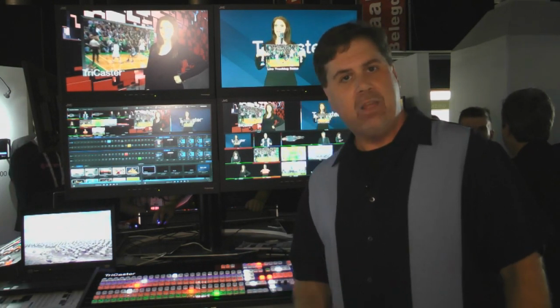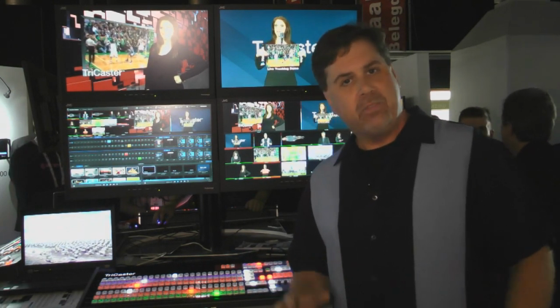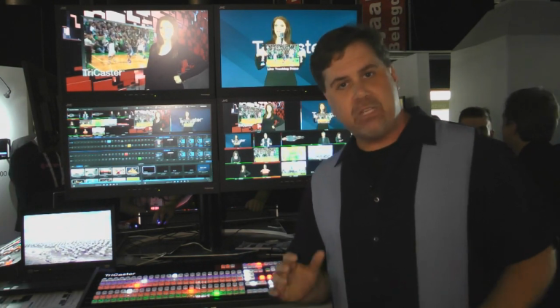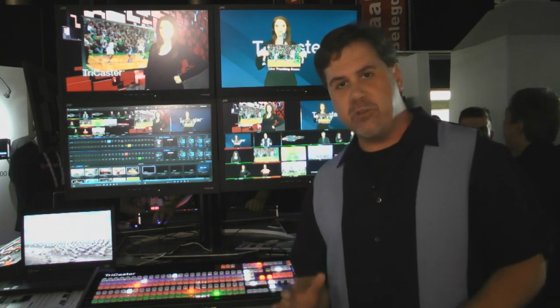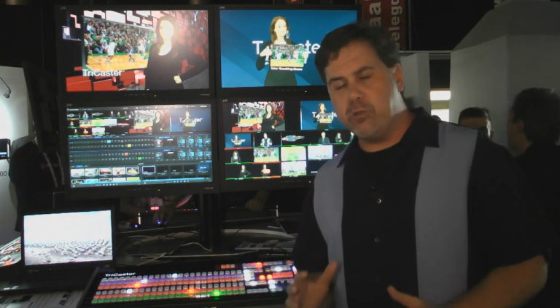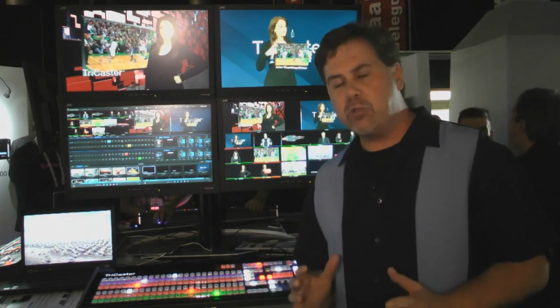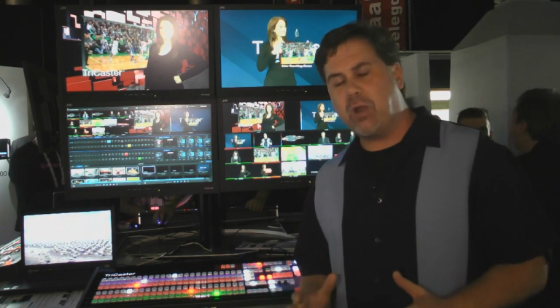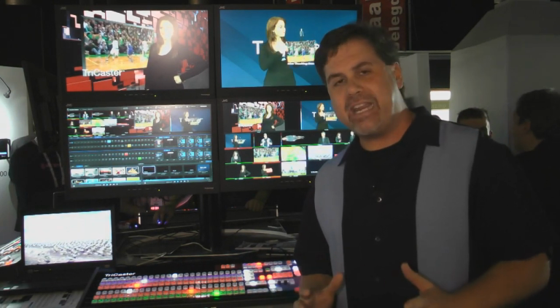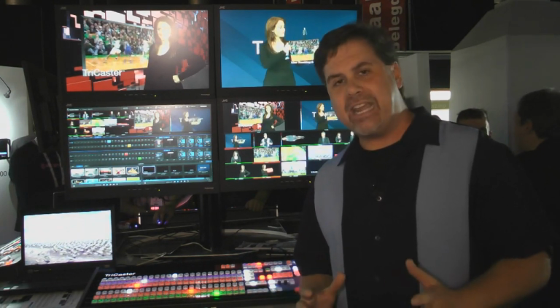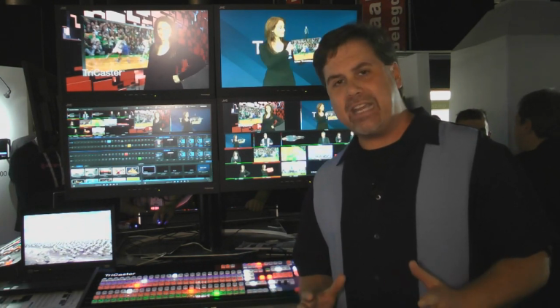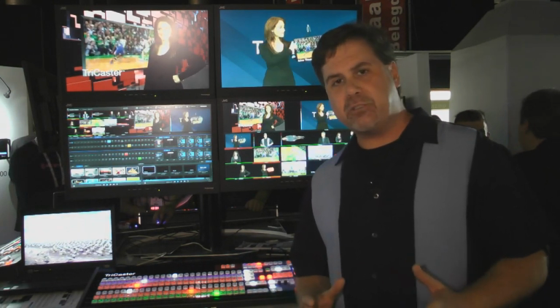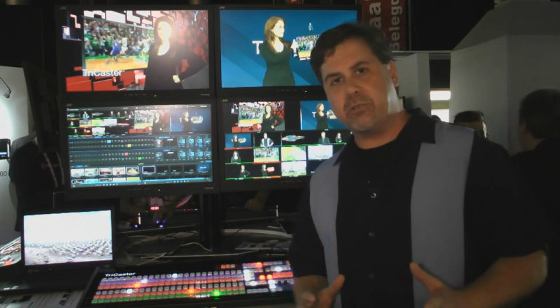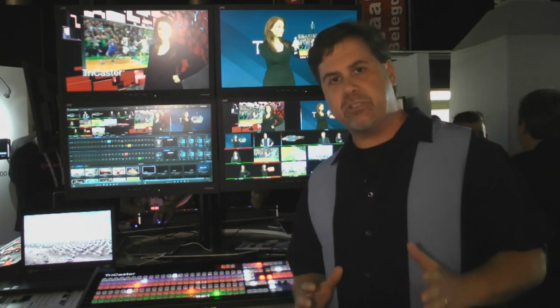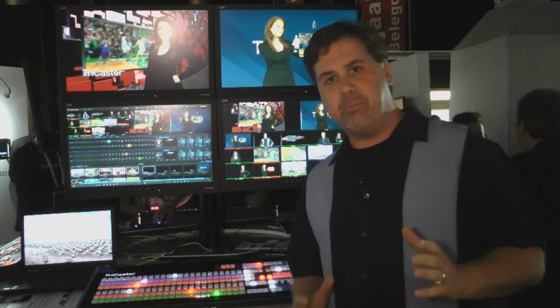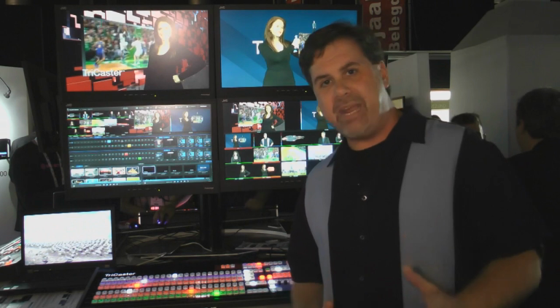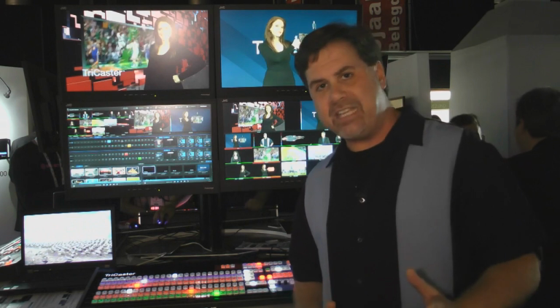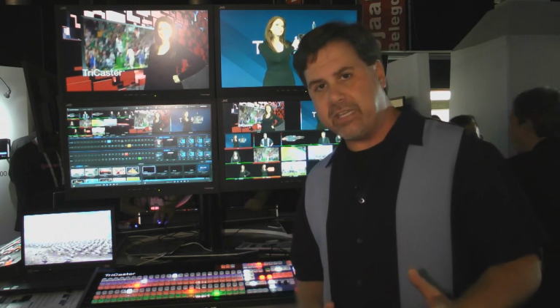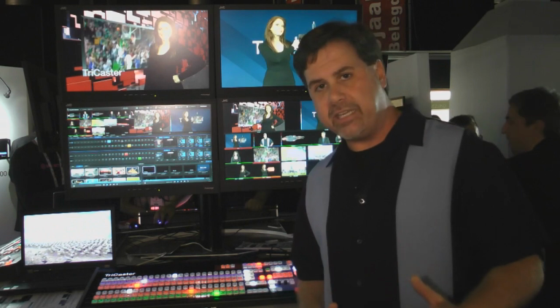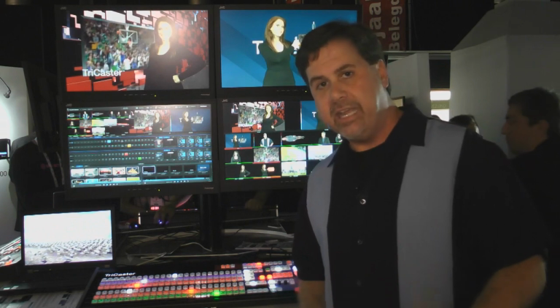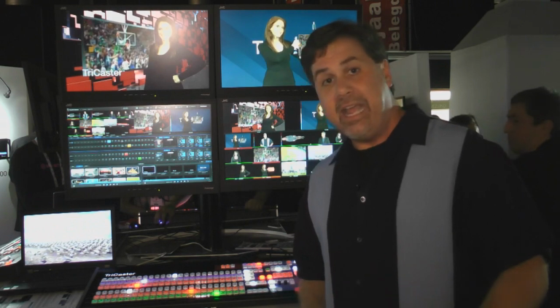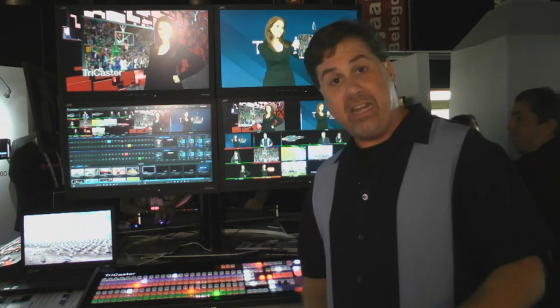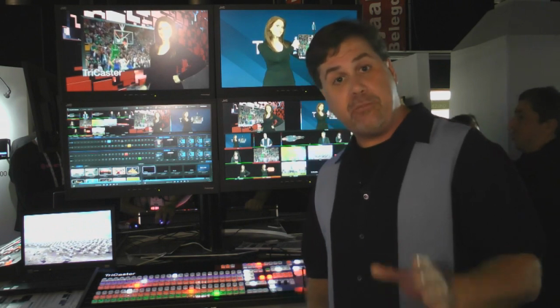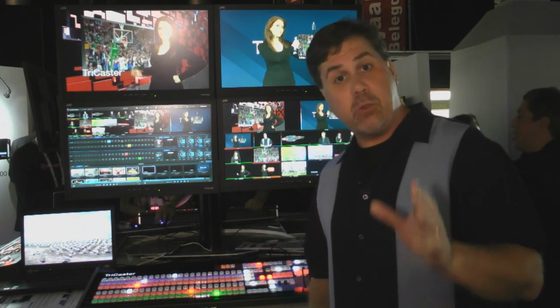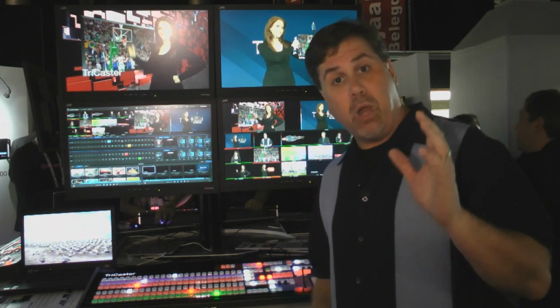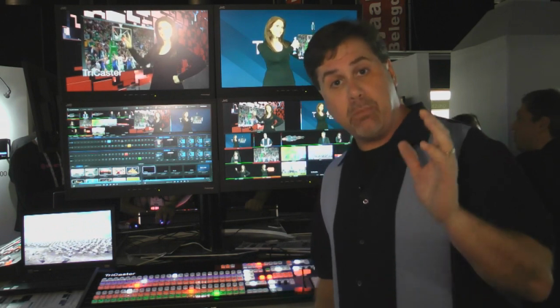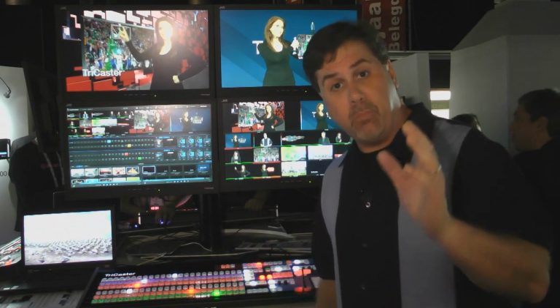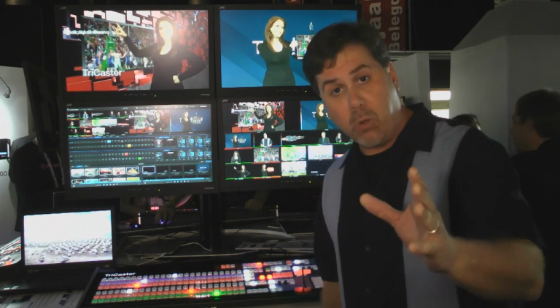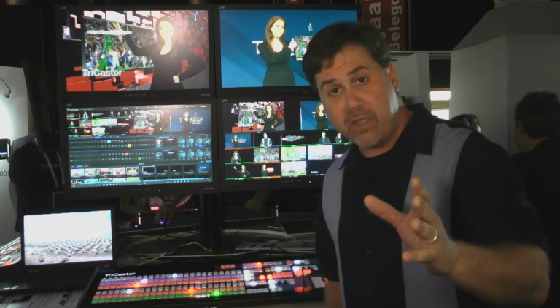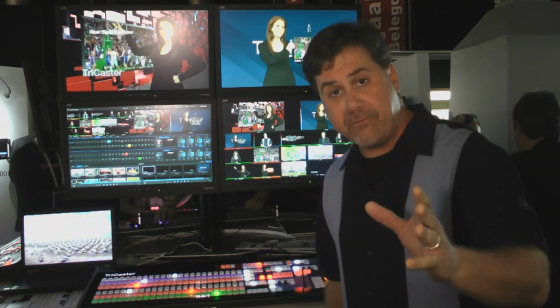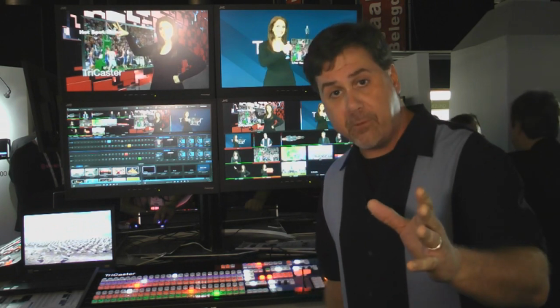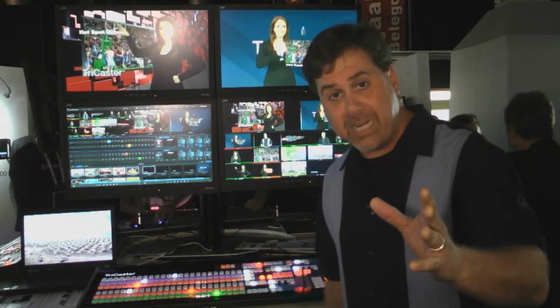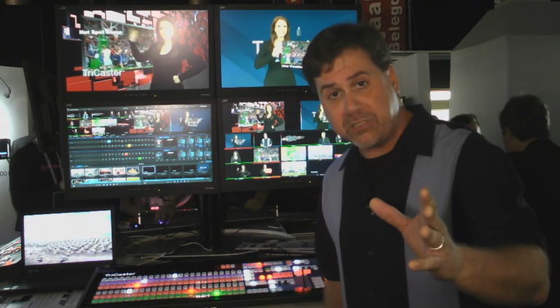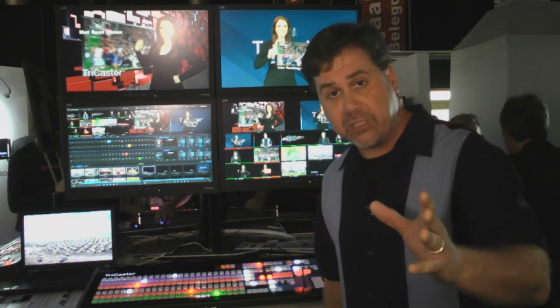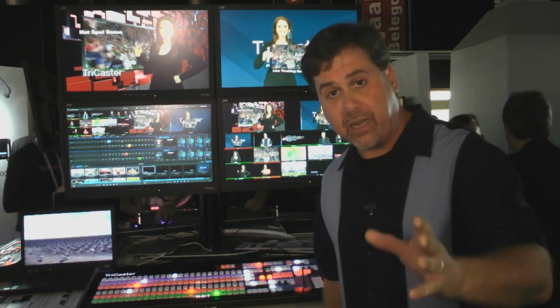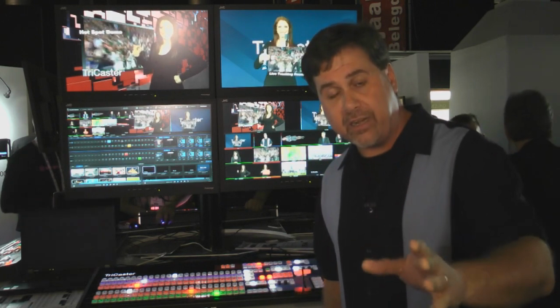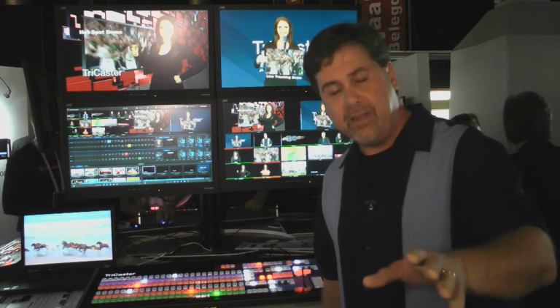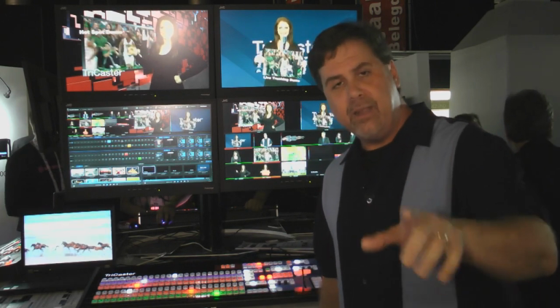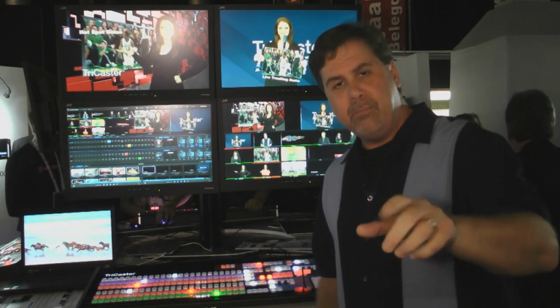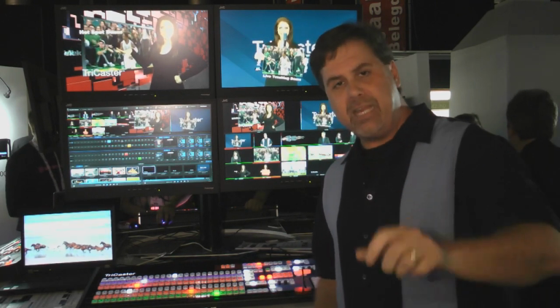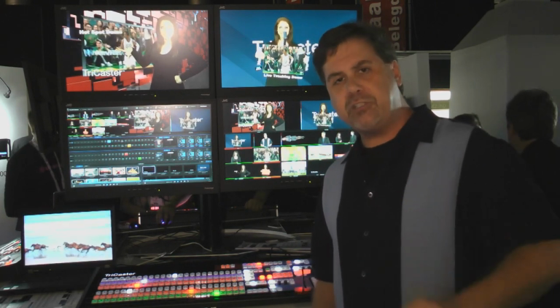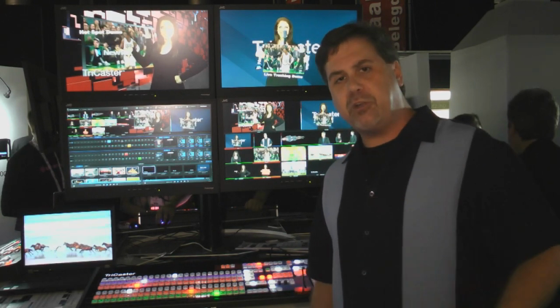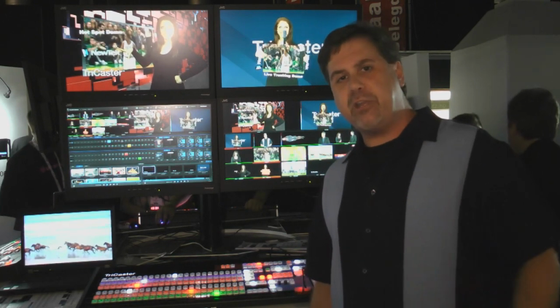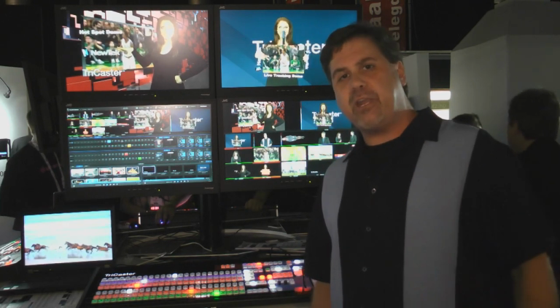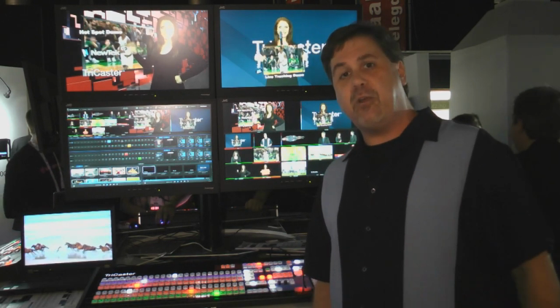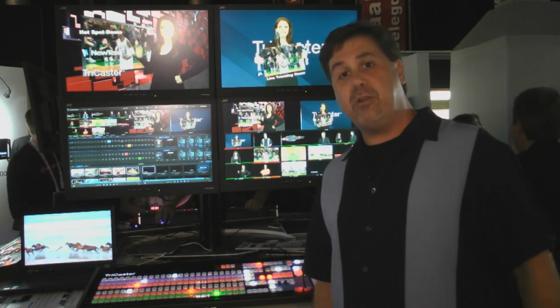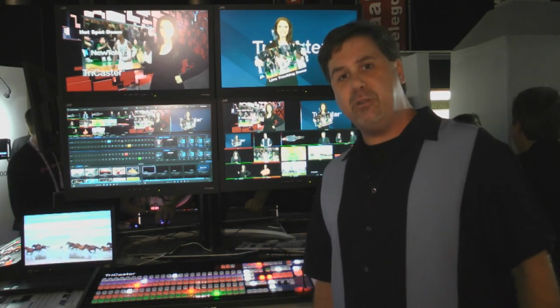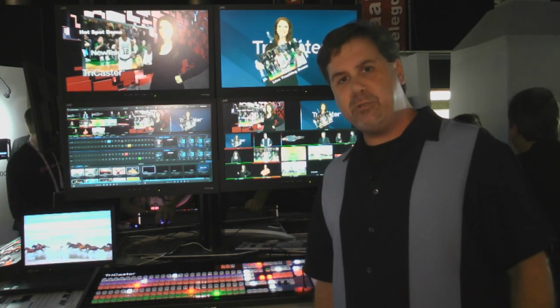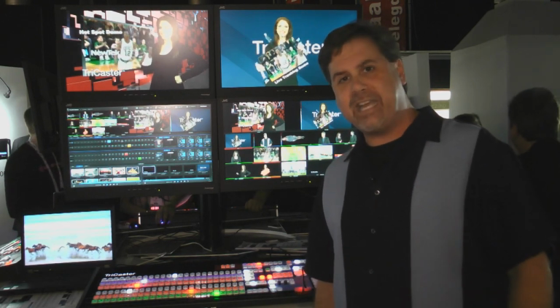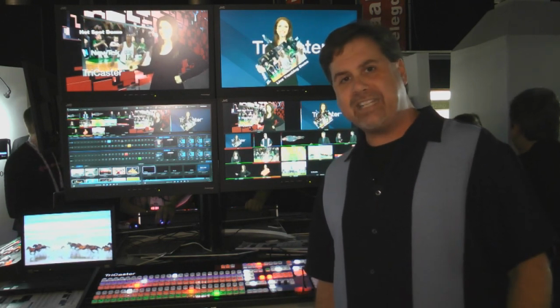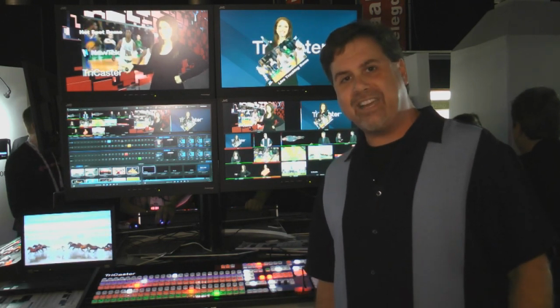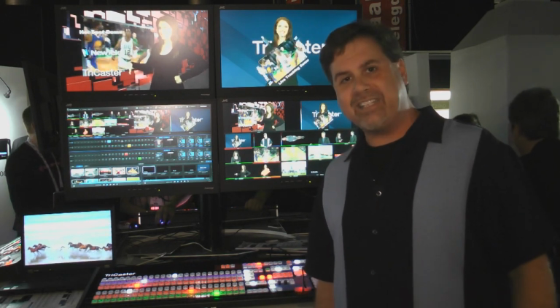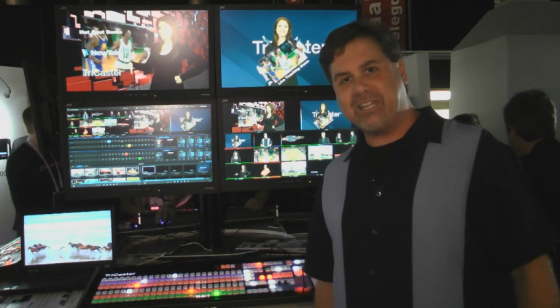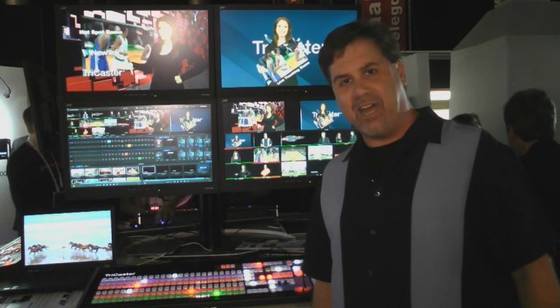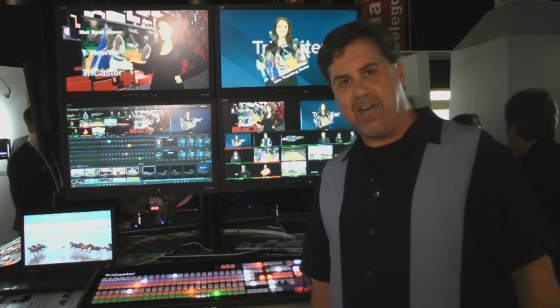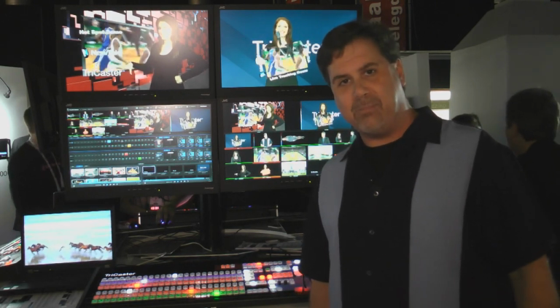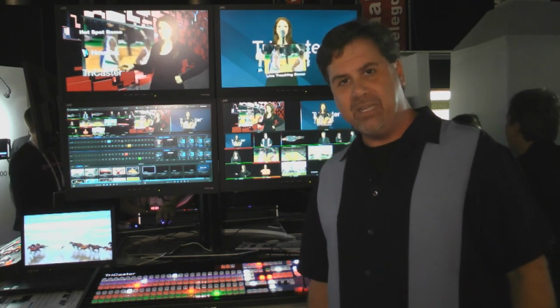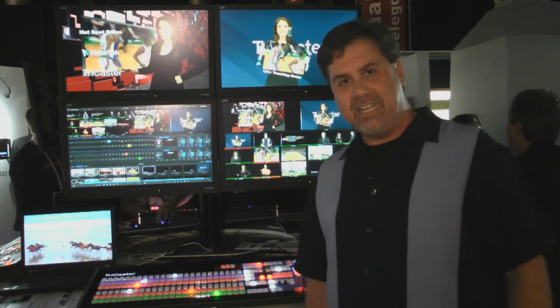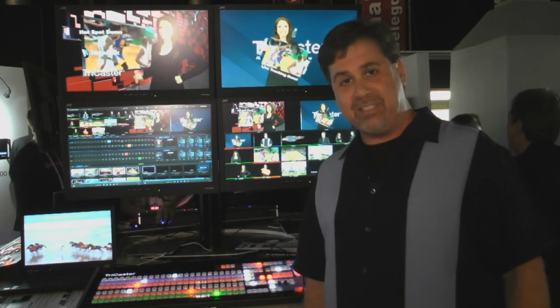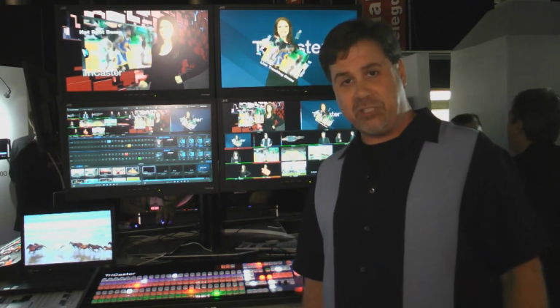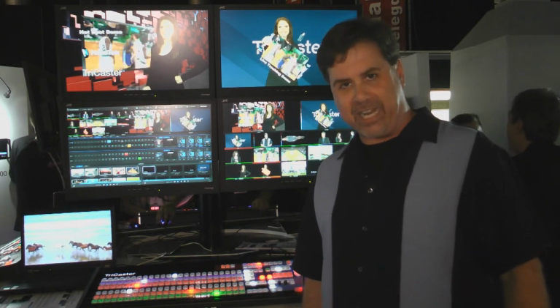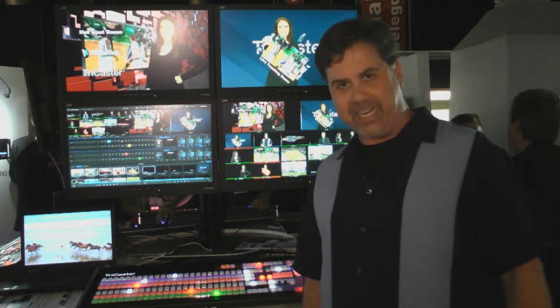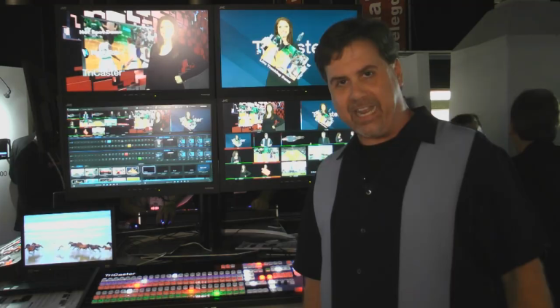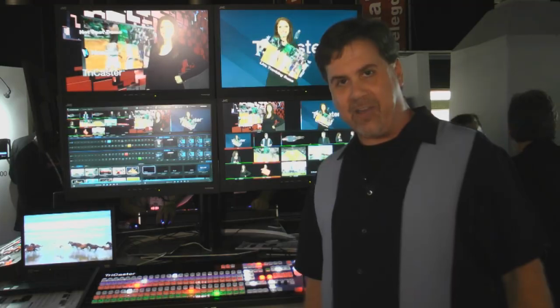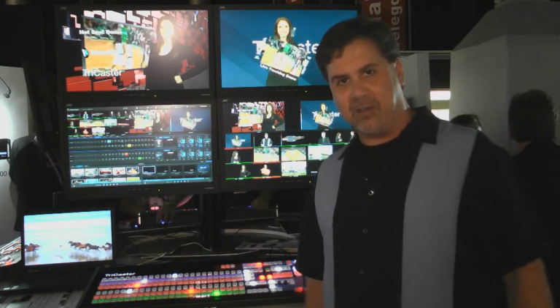This new TriCaster is amazing, and if you want more information on it make sure you go to newtech.com and check it out.